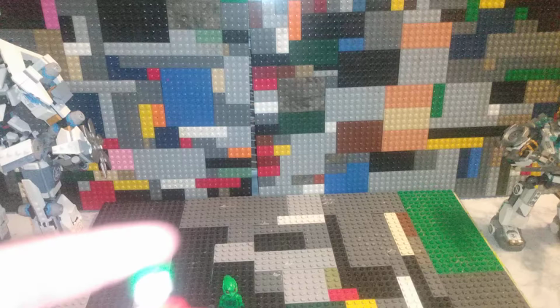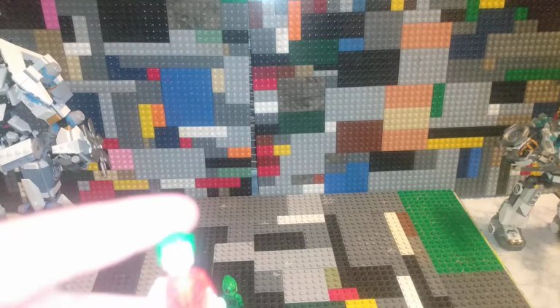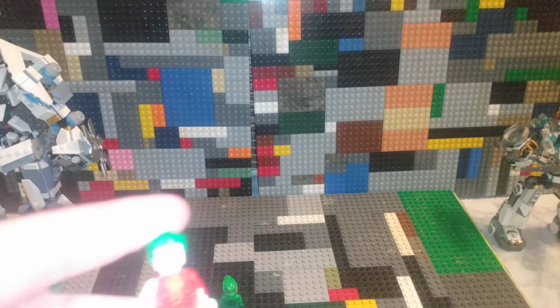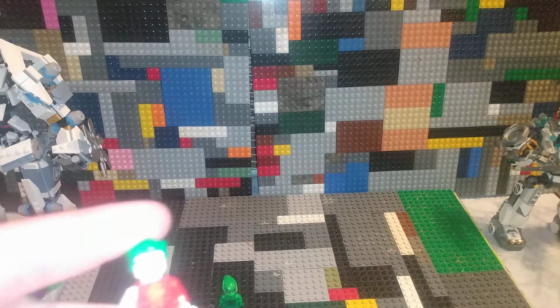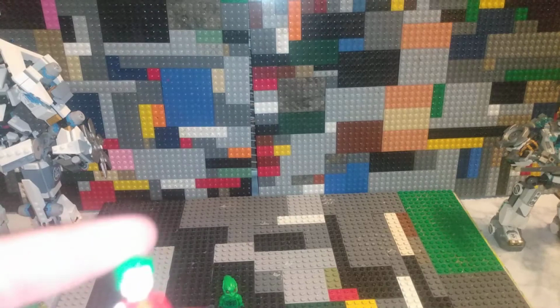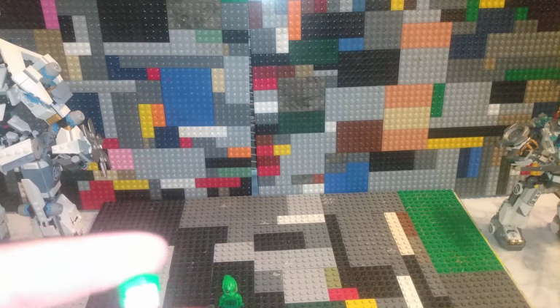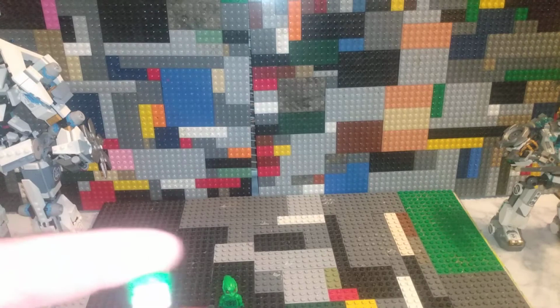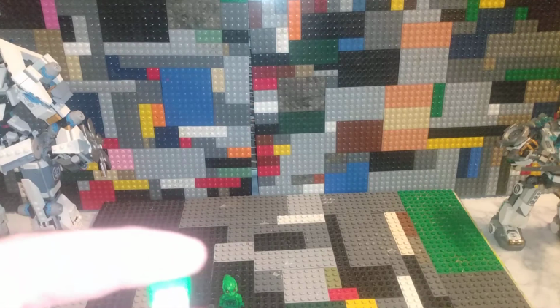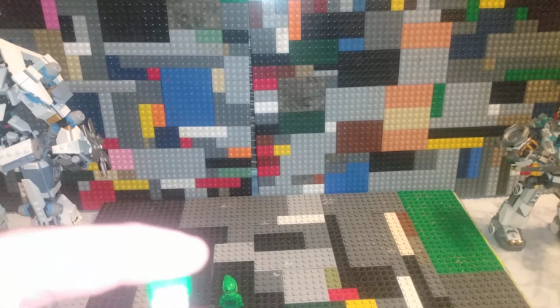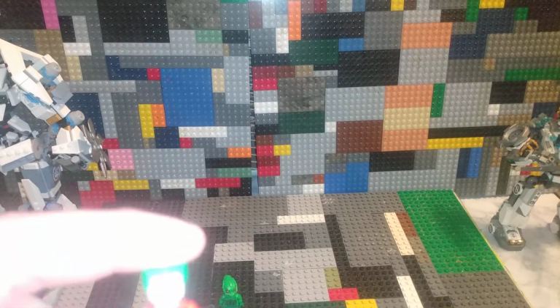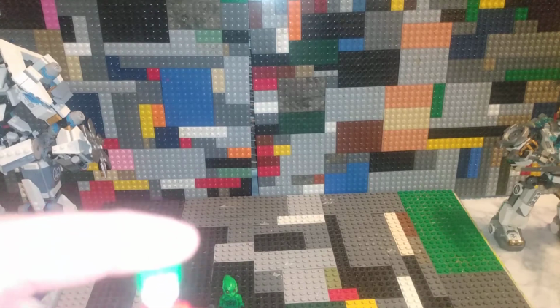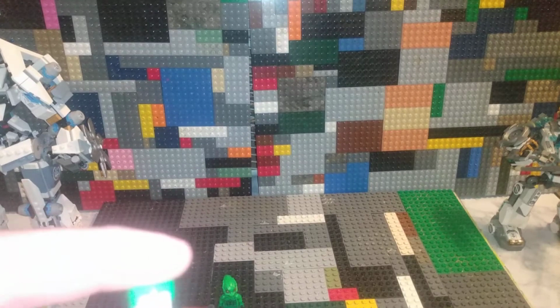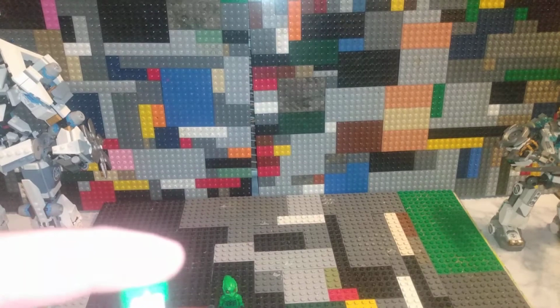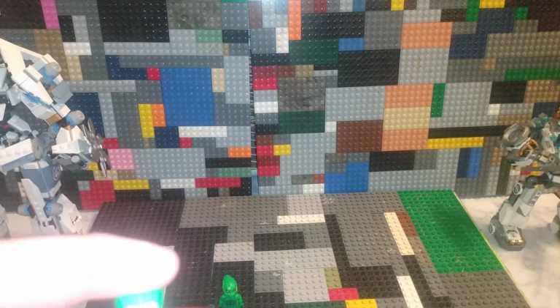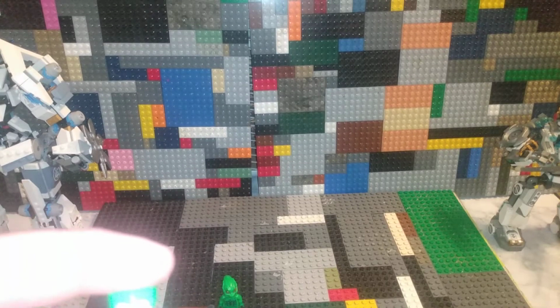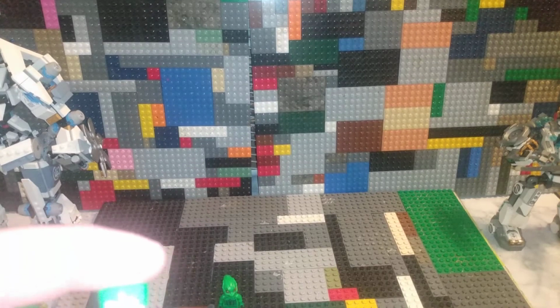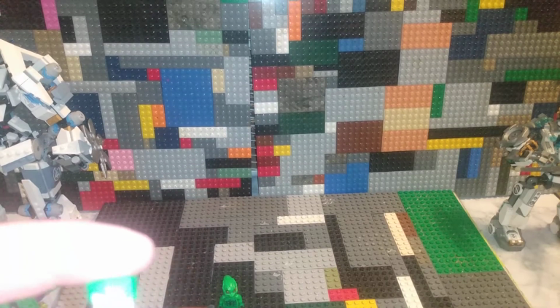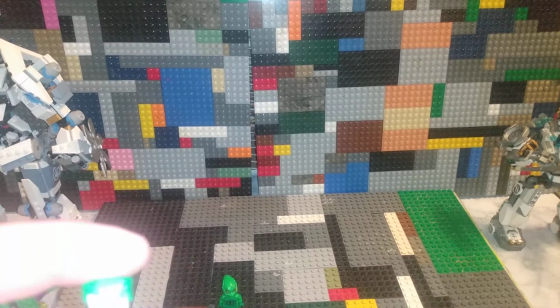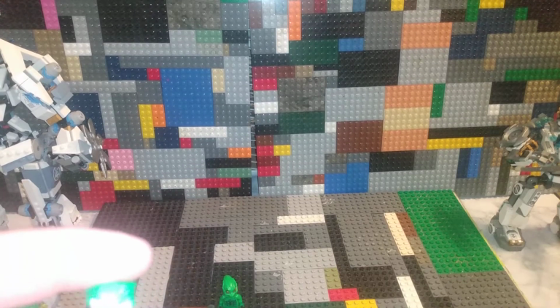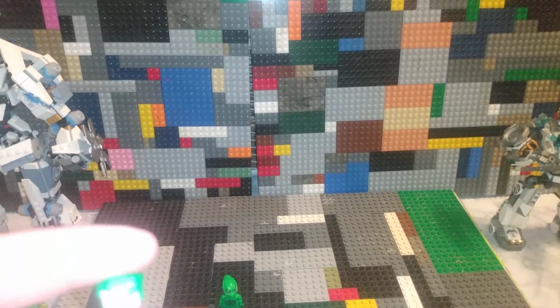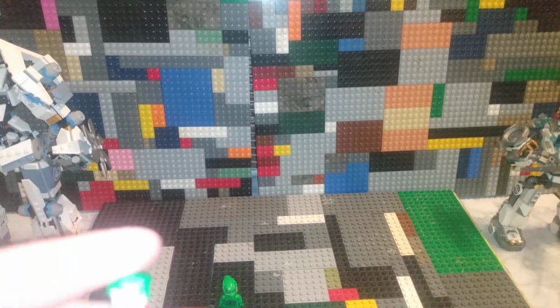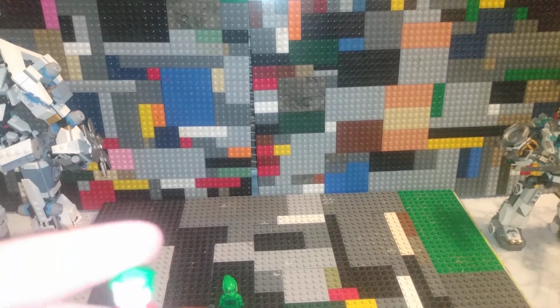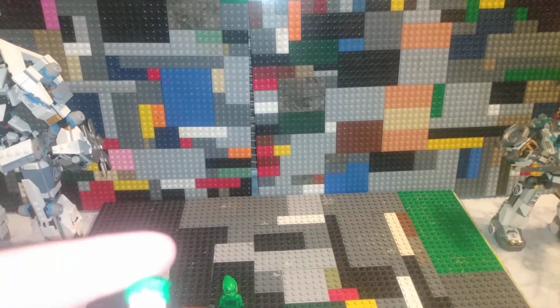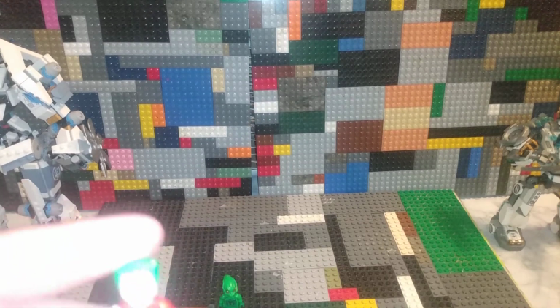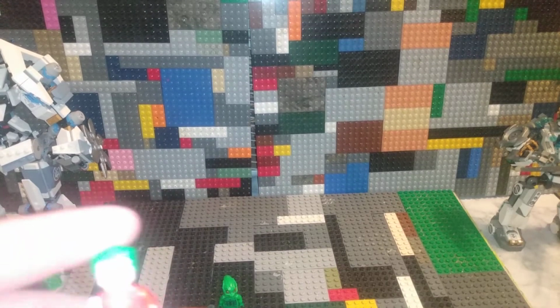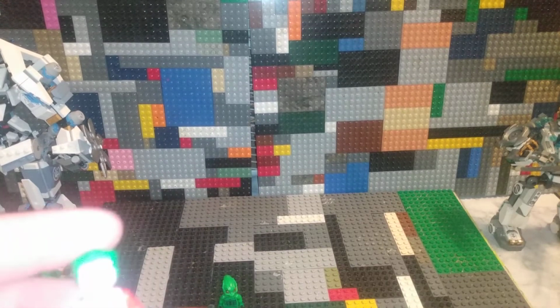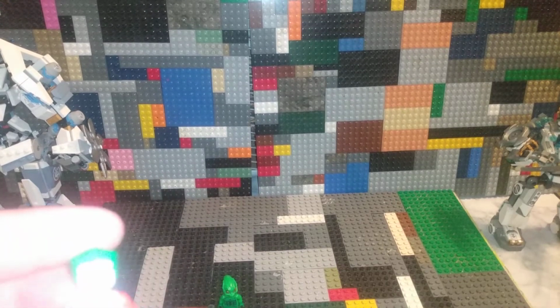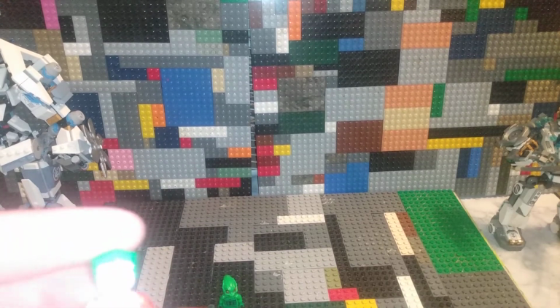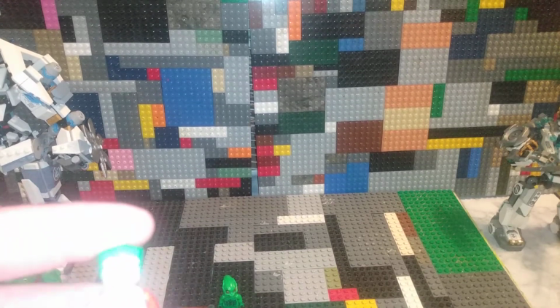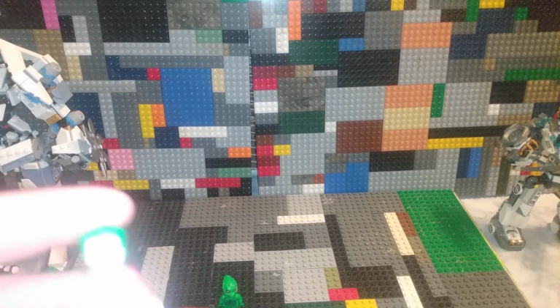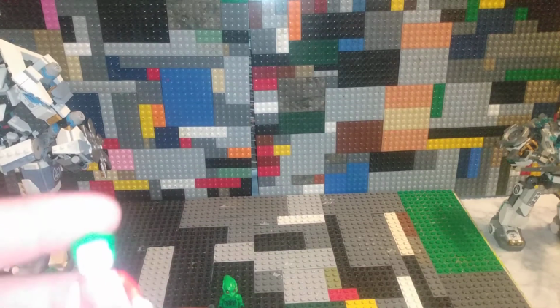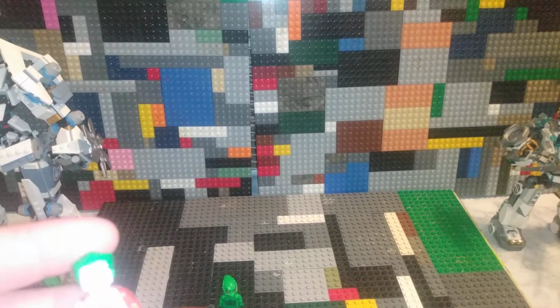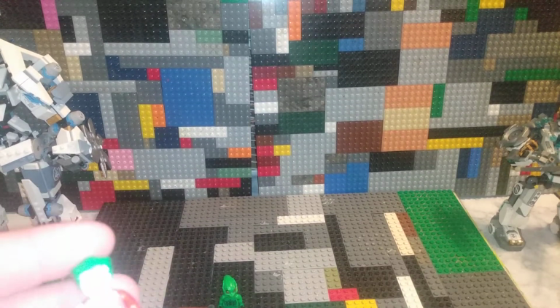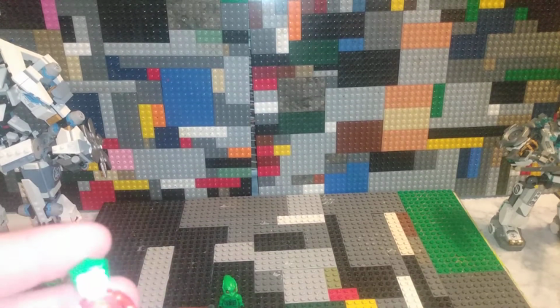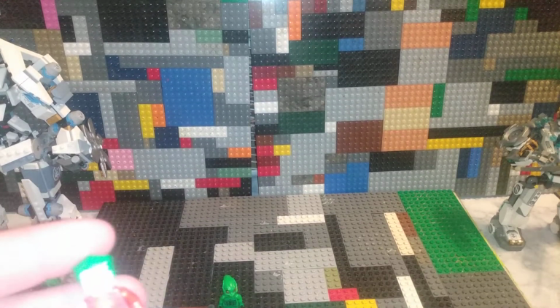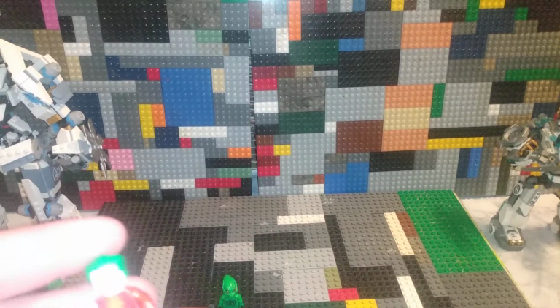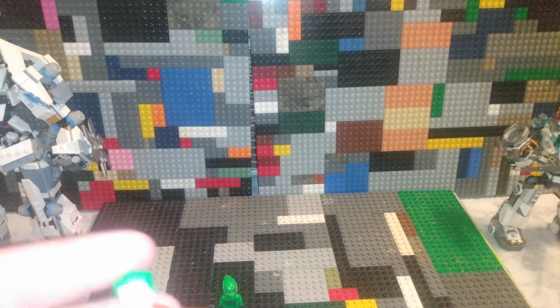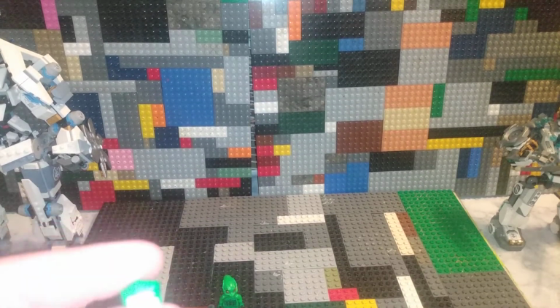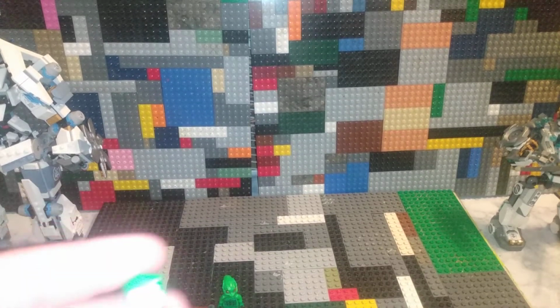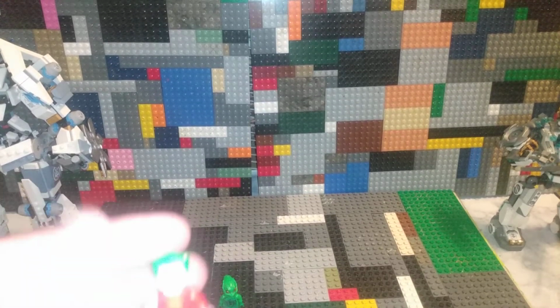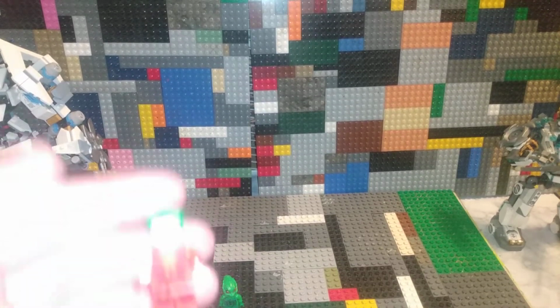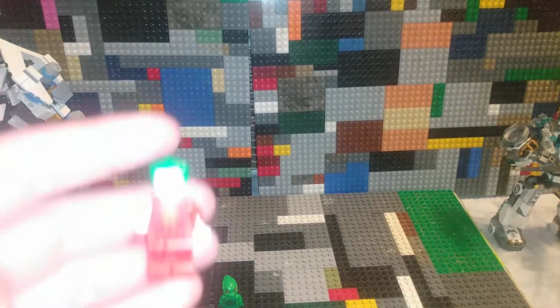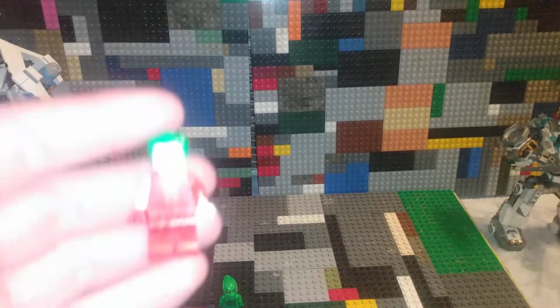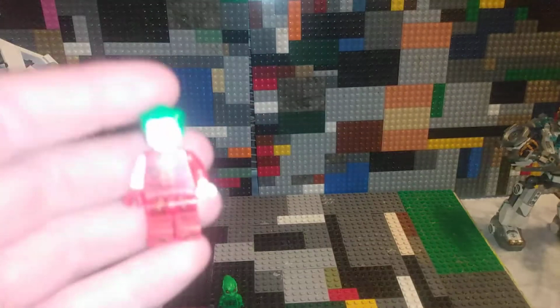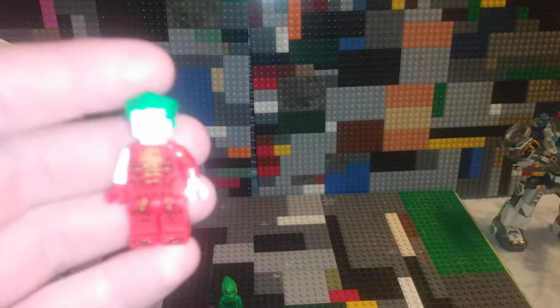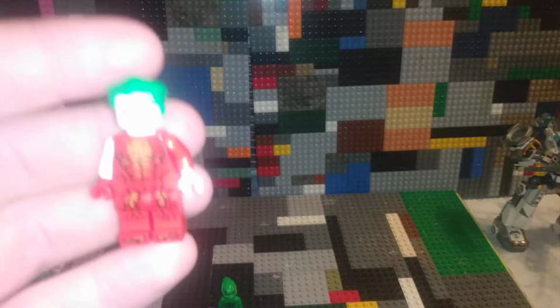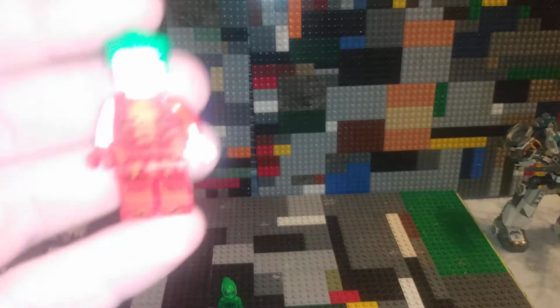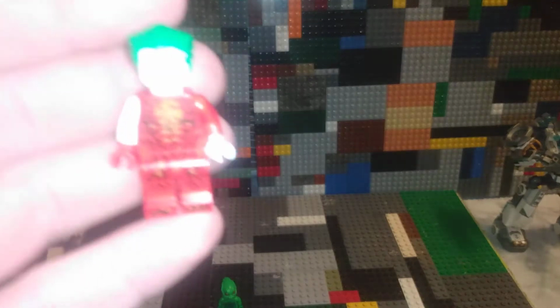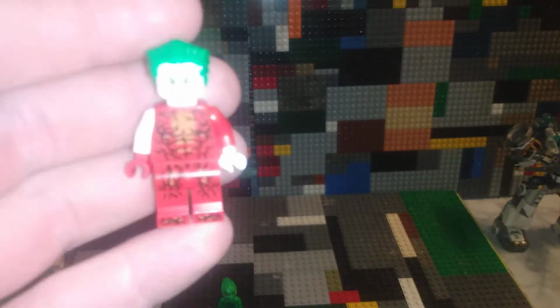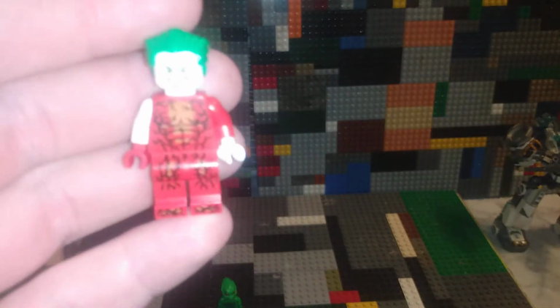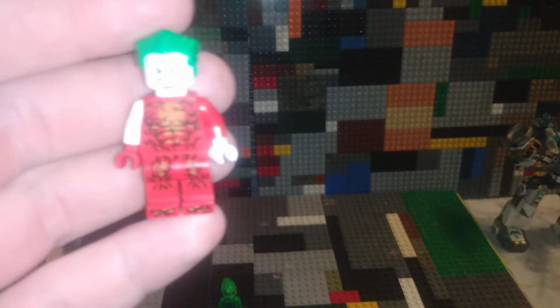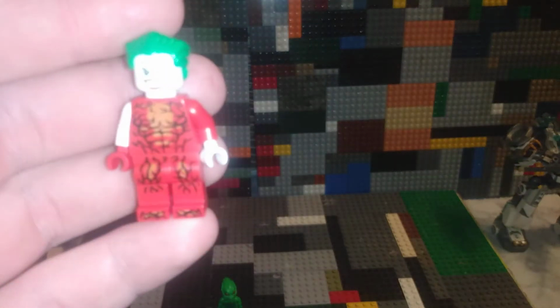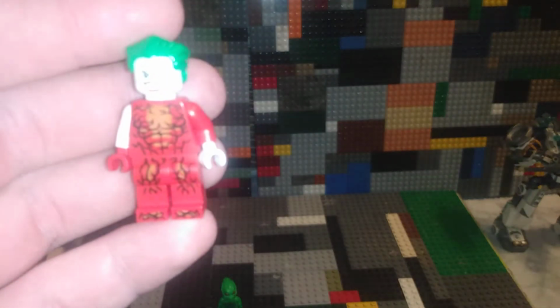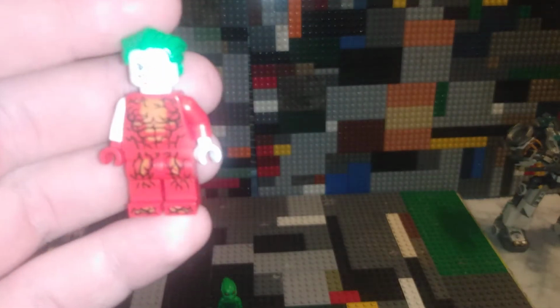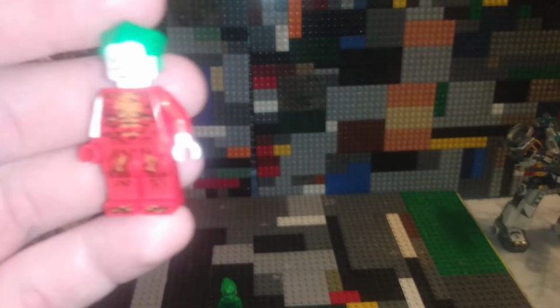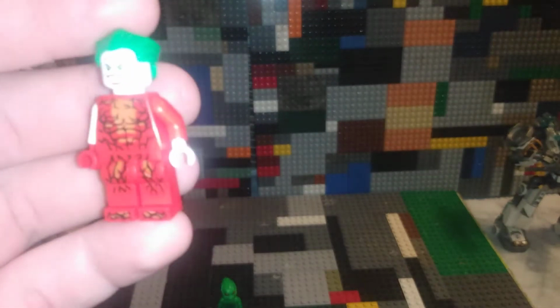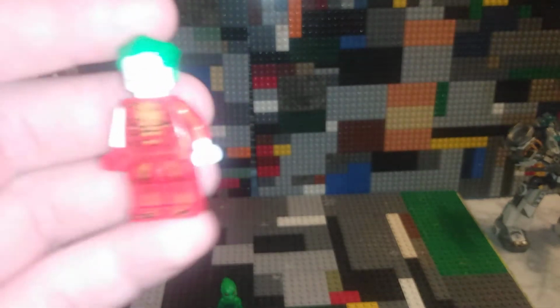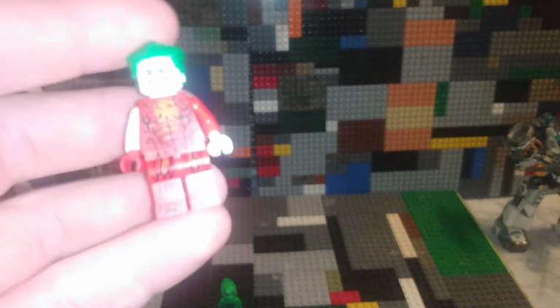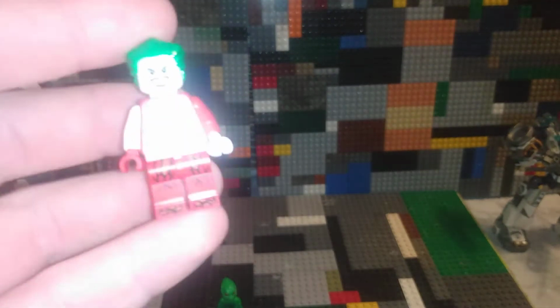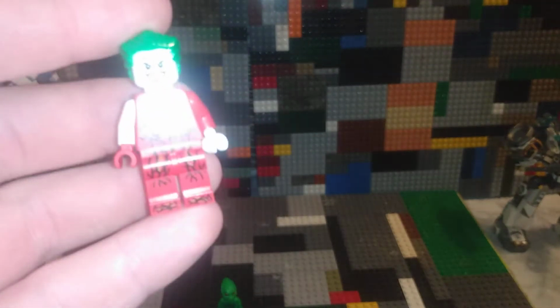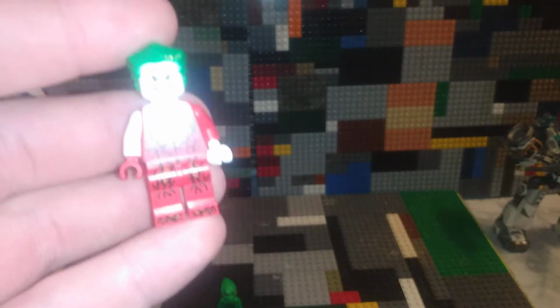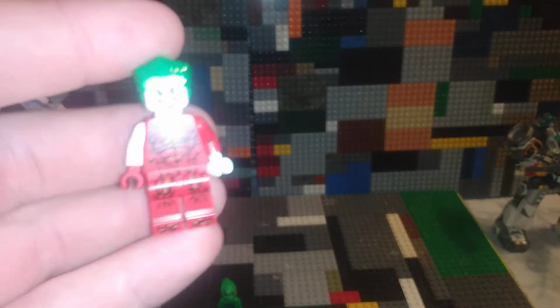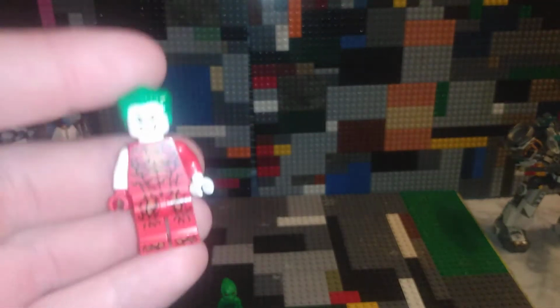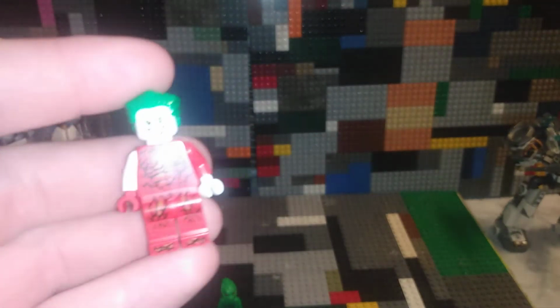Welcome to another Lego Marvel custom minifigure review showcase thing, and this is a Joker Carnage mix.